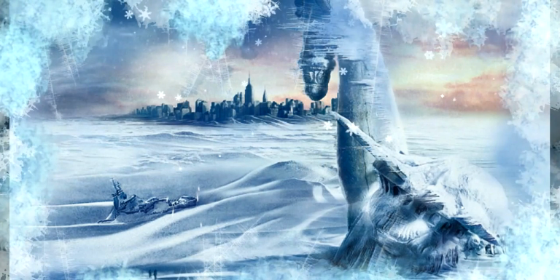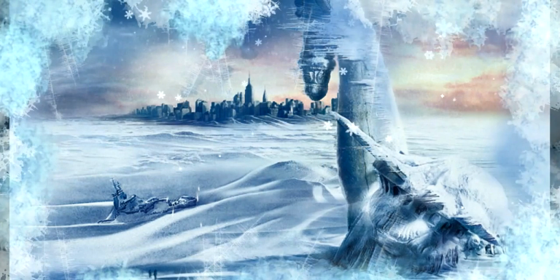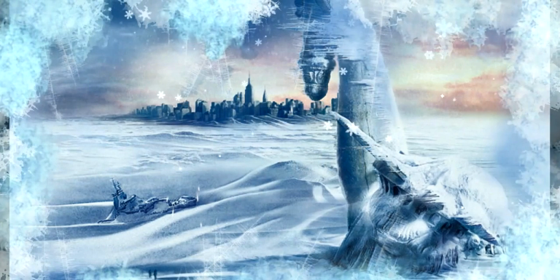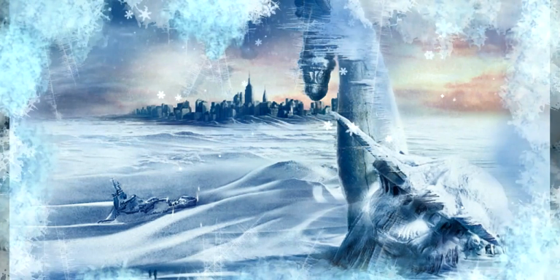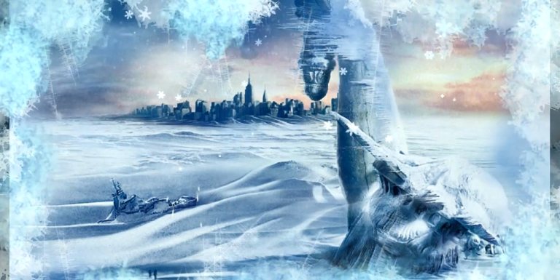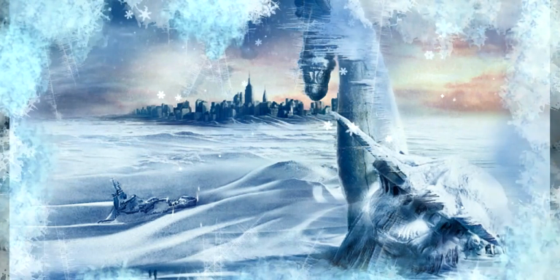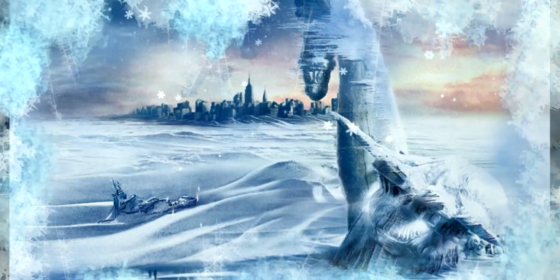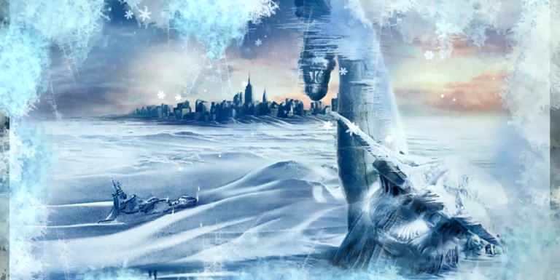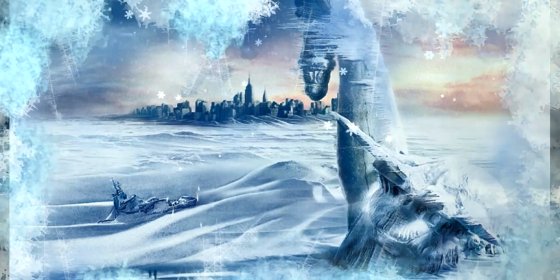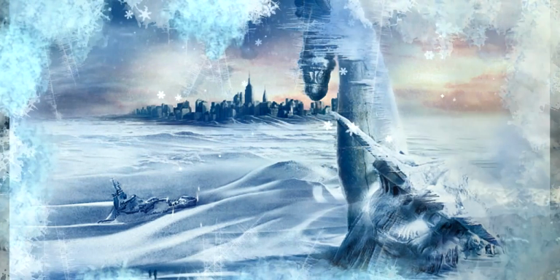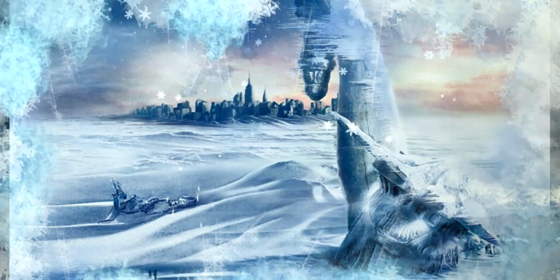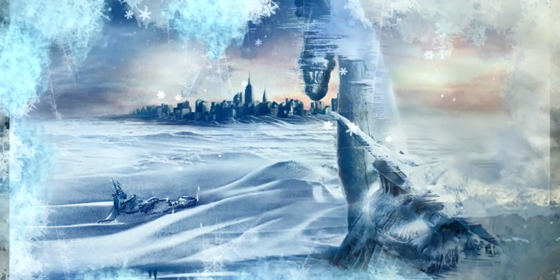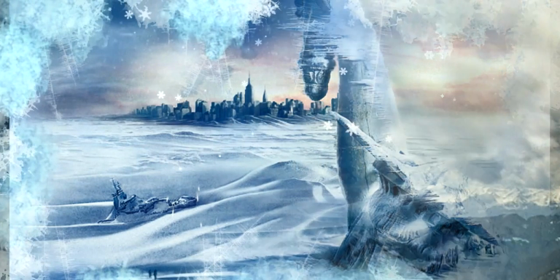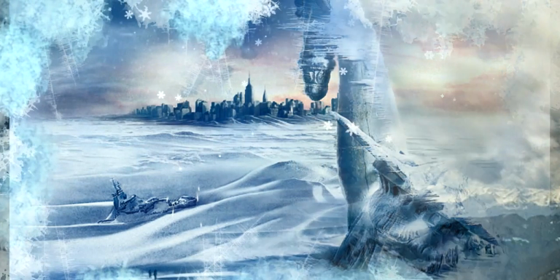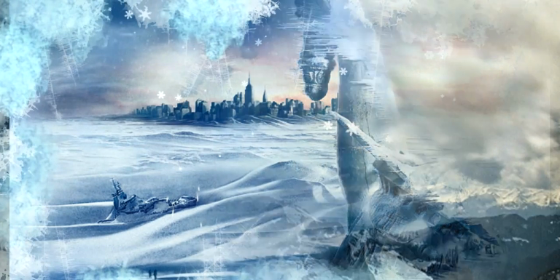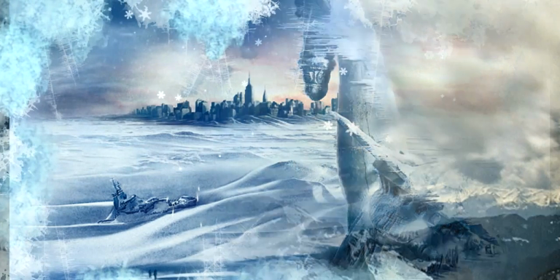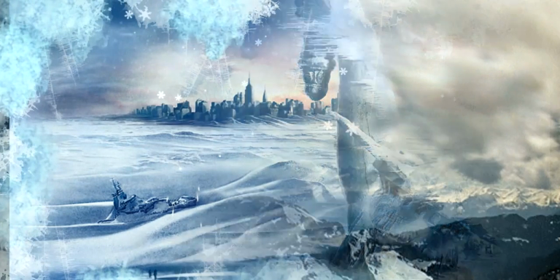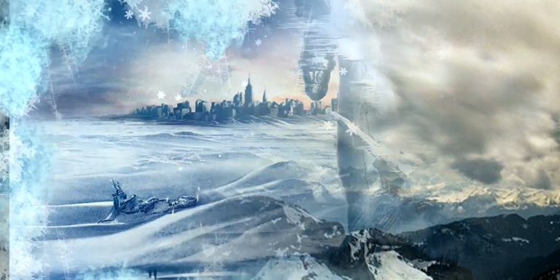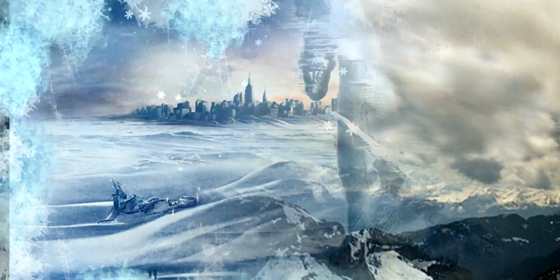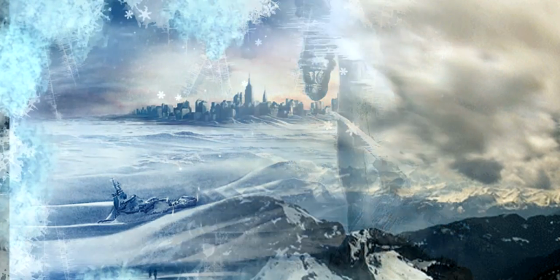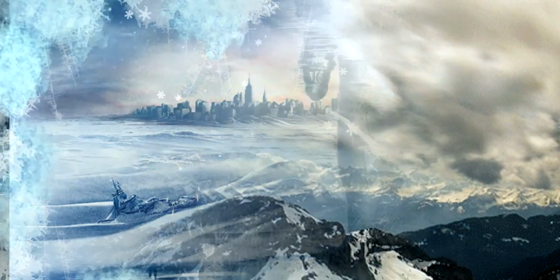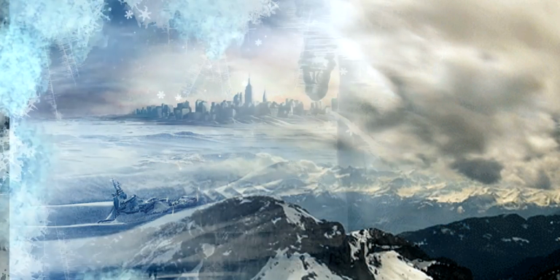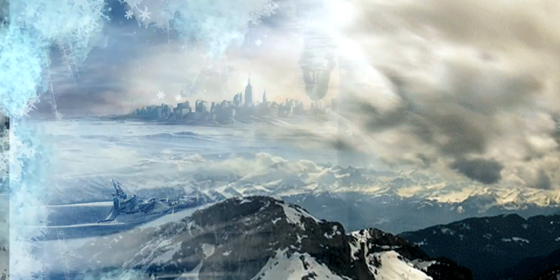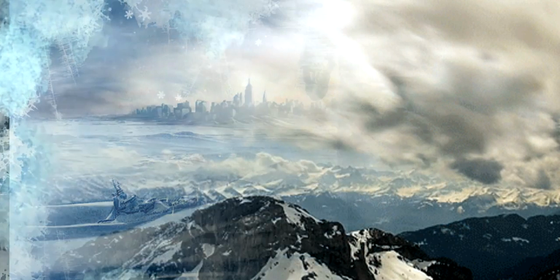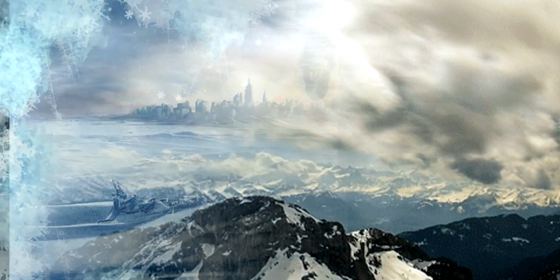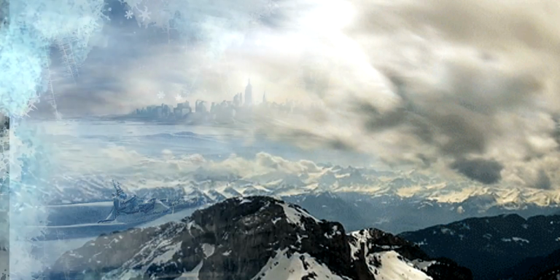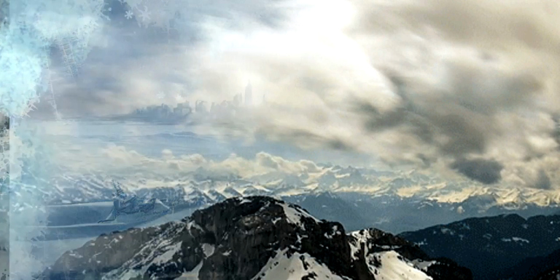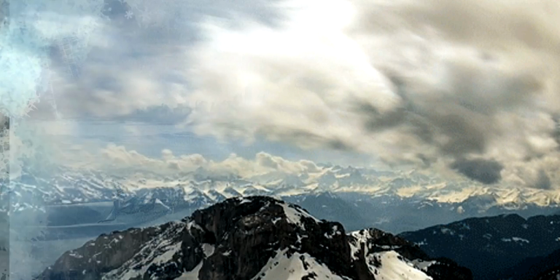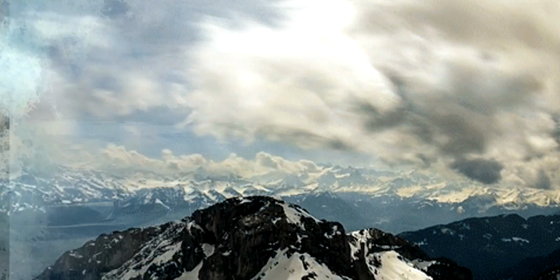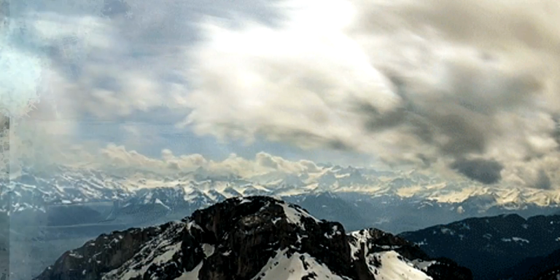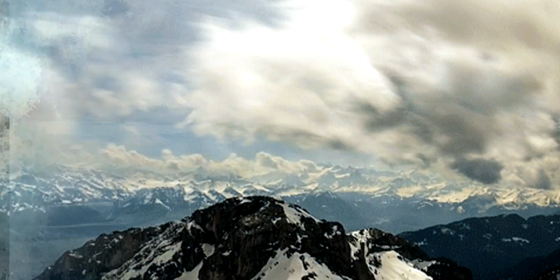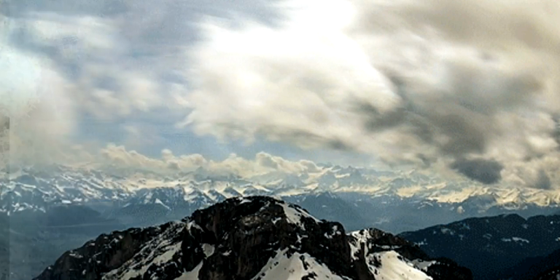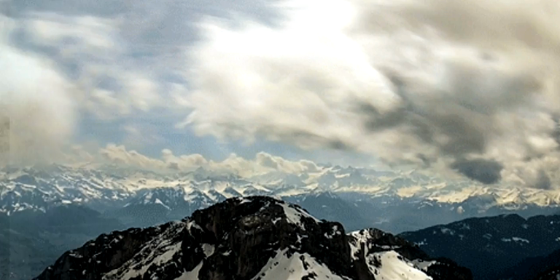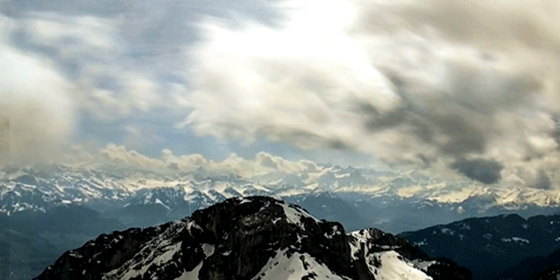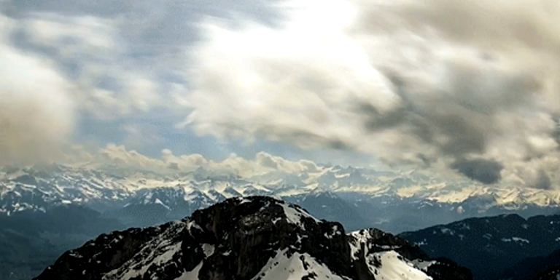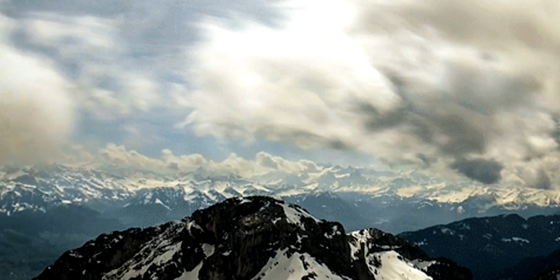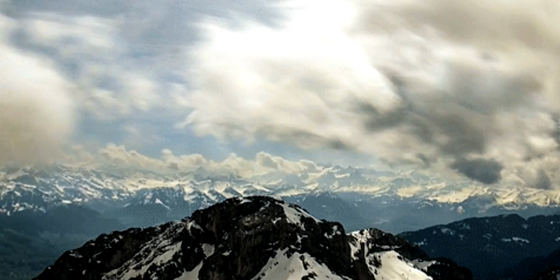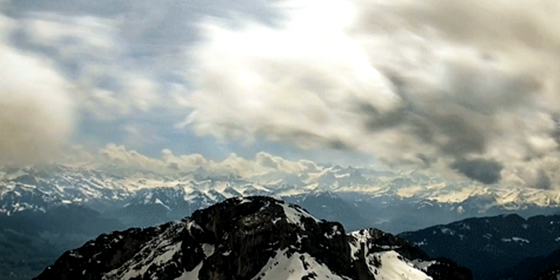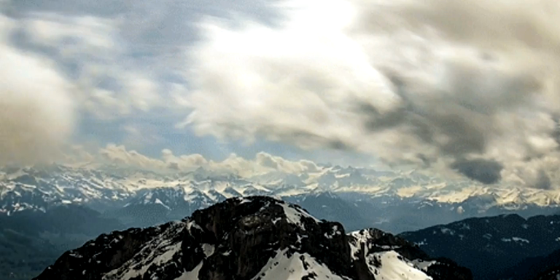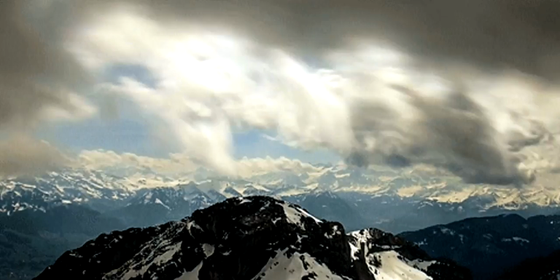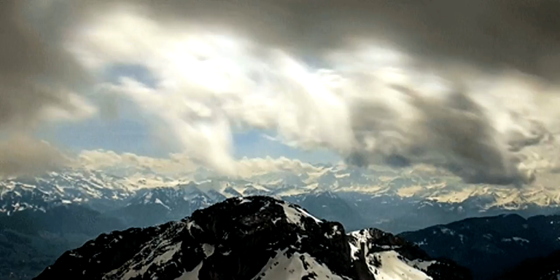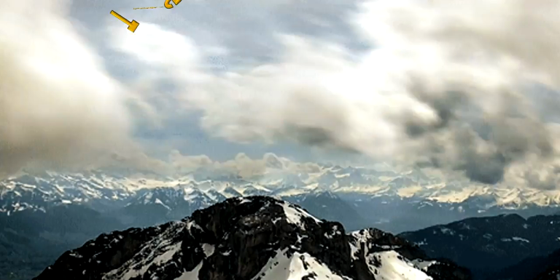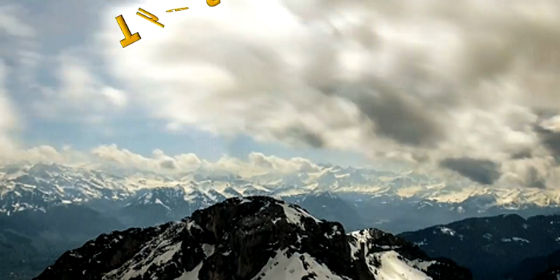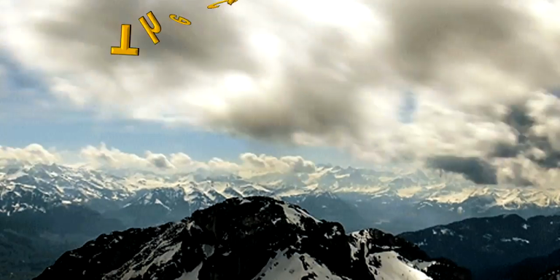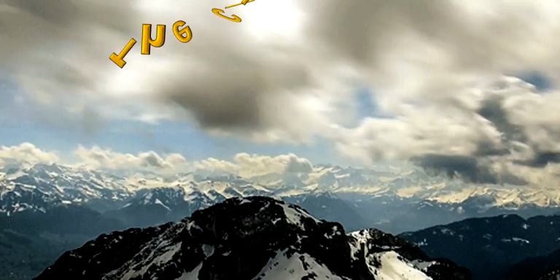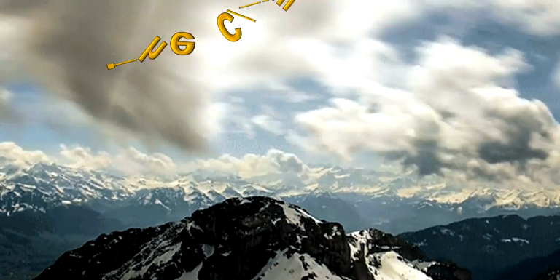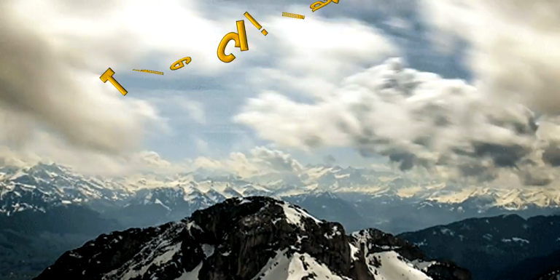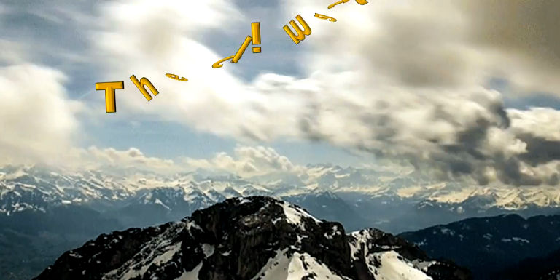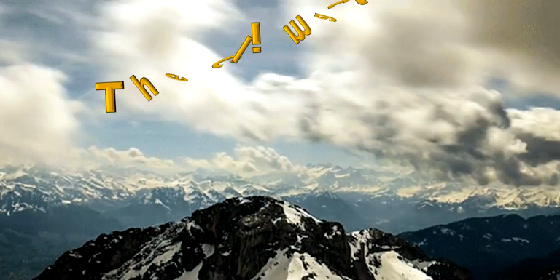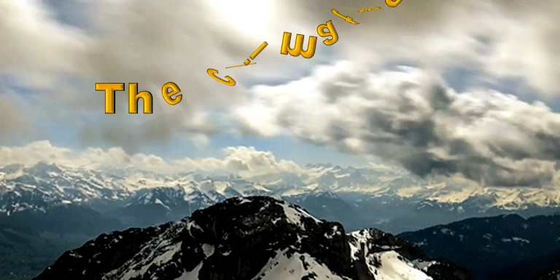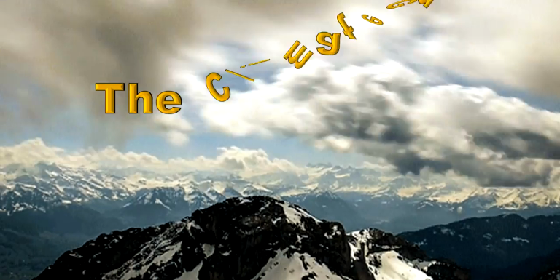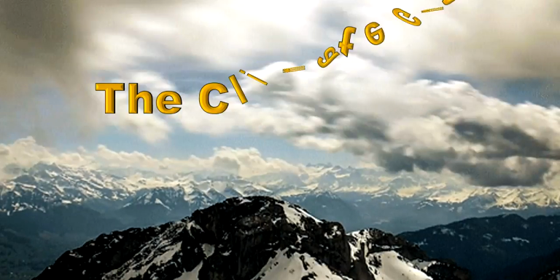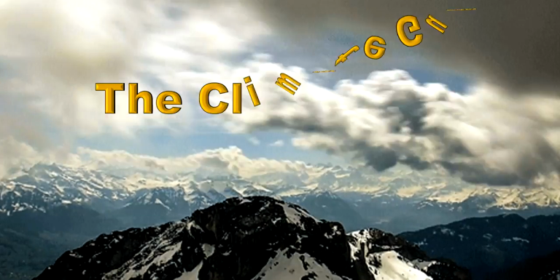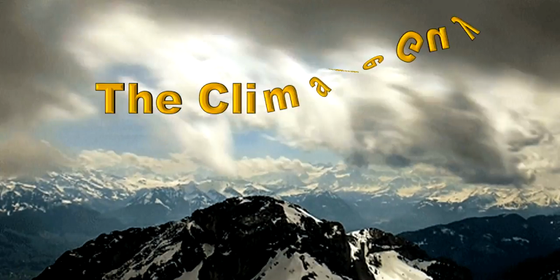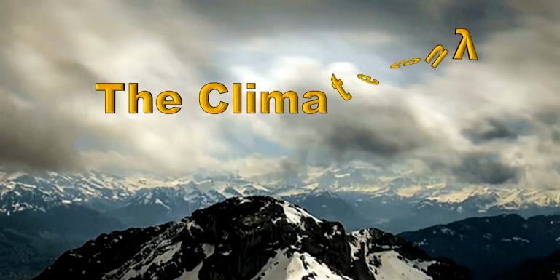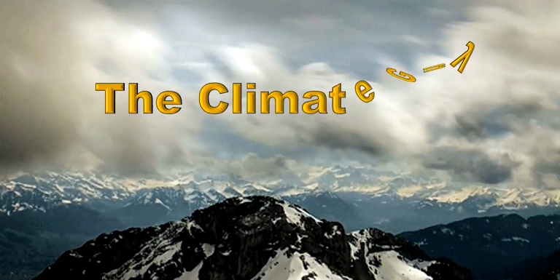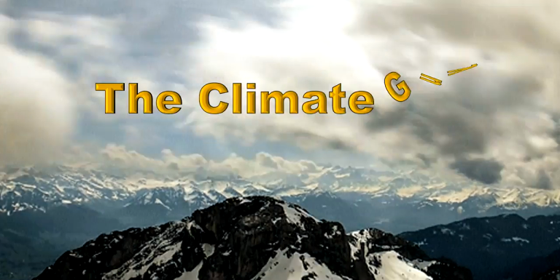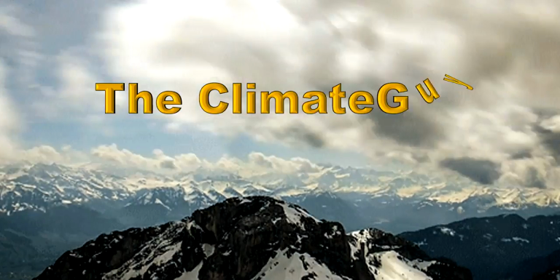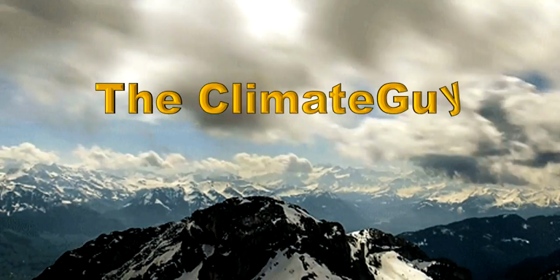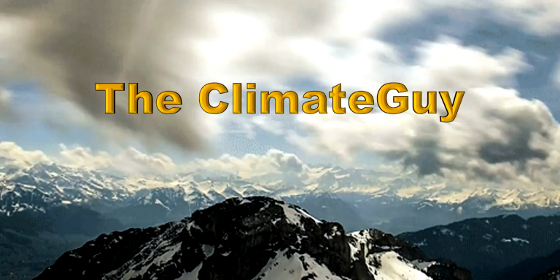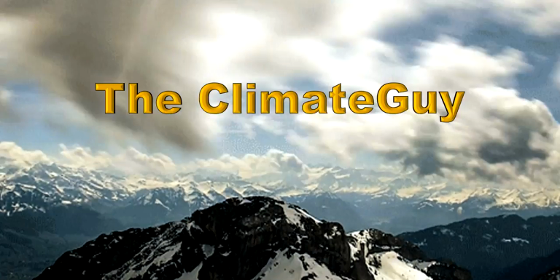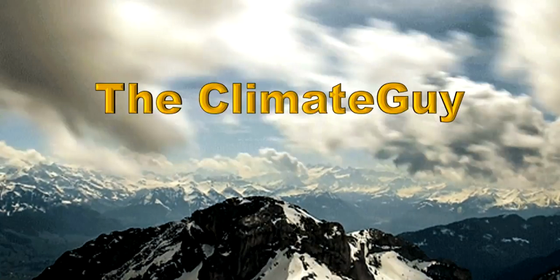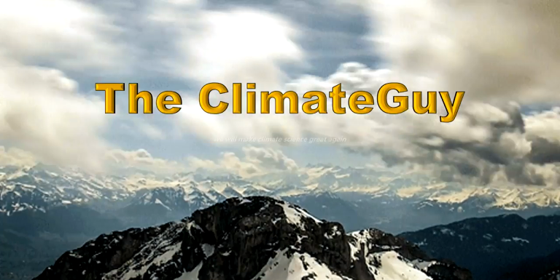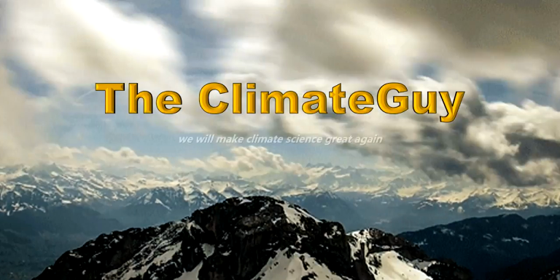Good morning everybody, it's Christopher, the Climate Guy. Today's video is a special Grand Solar Minimum report for Hurricane Florence.